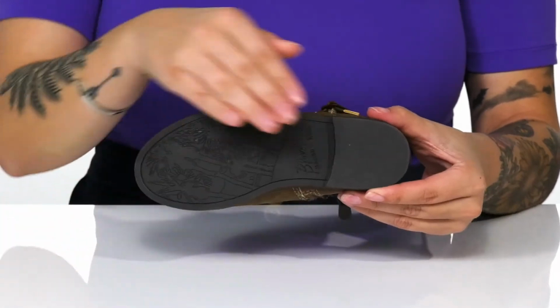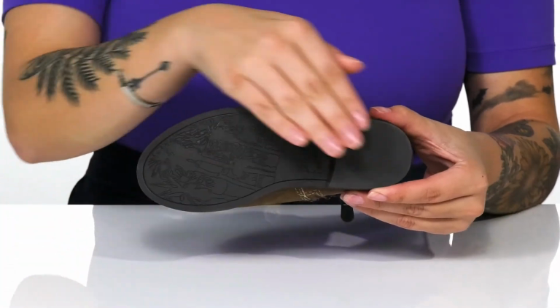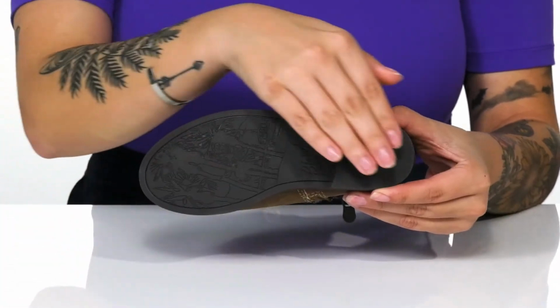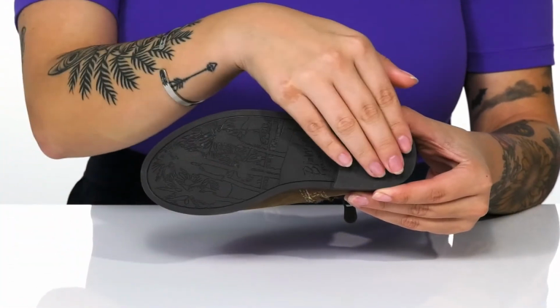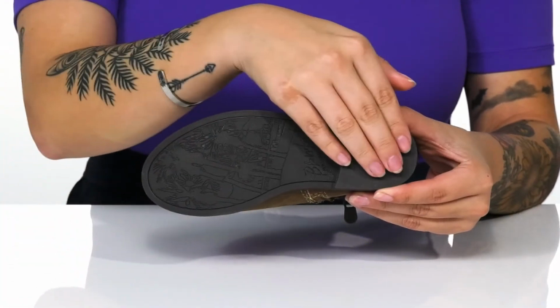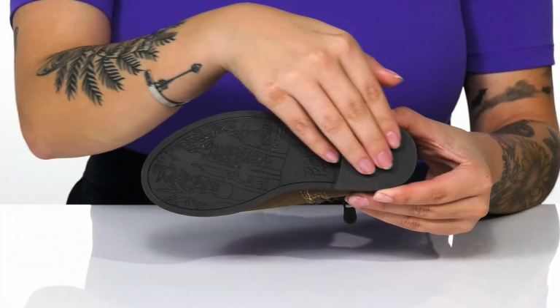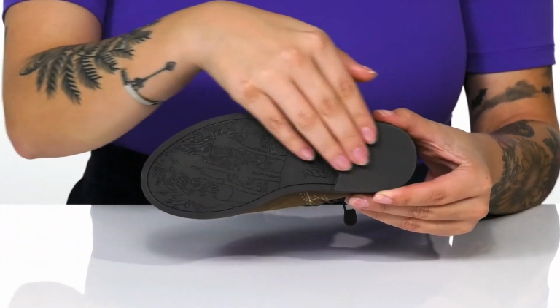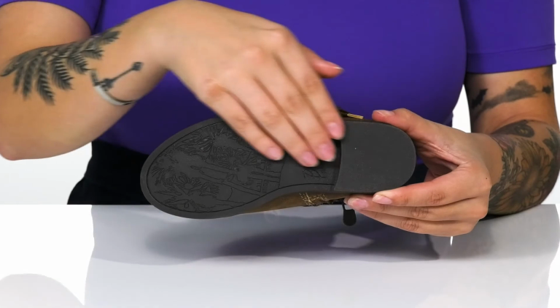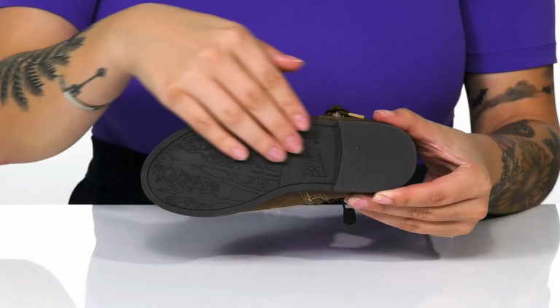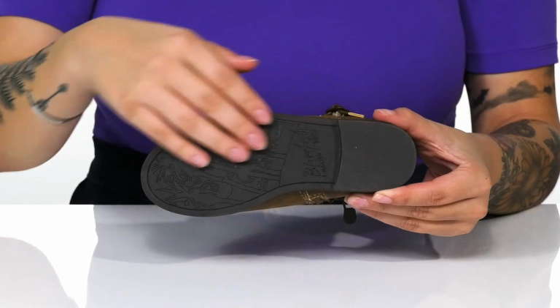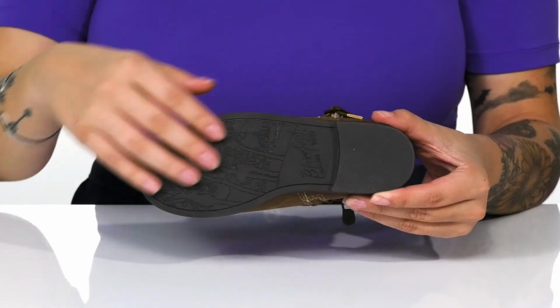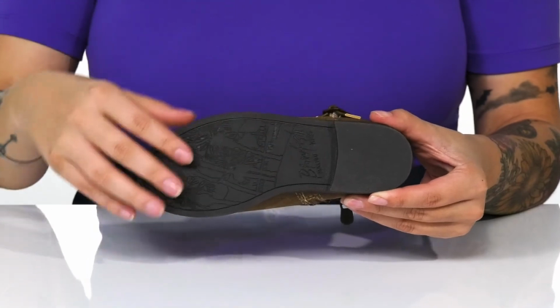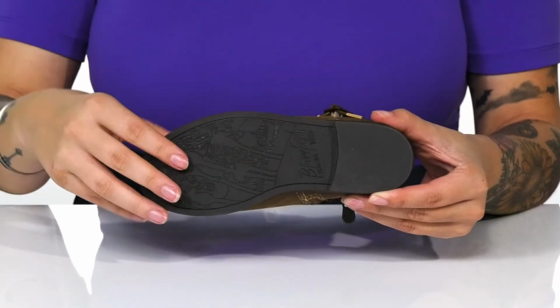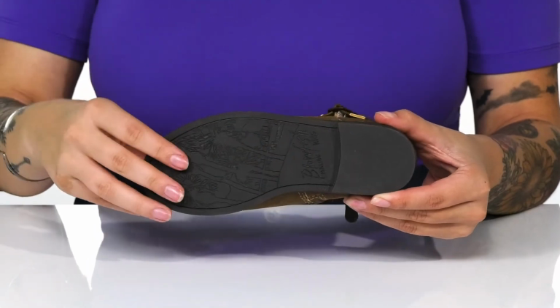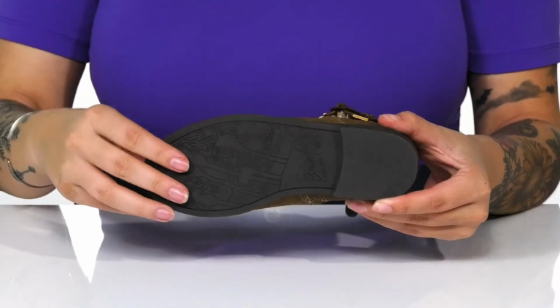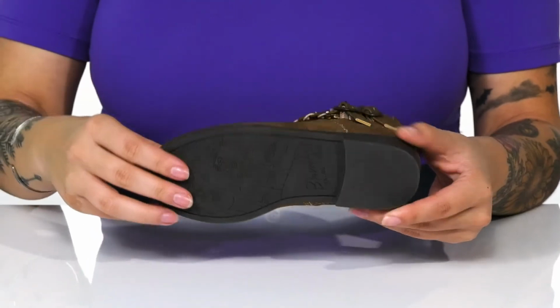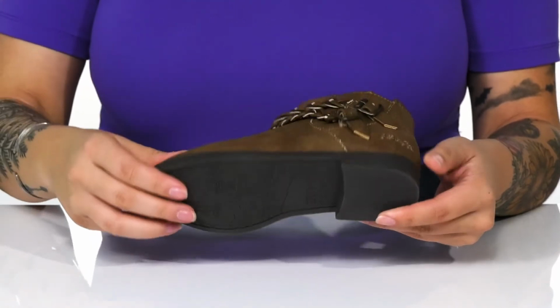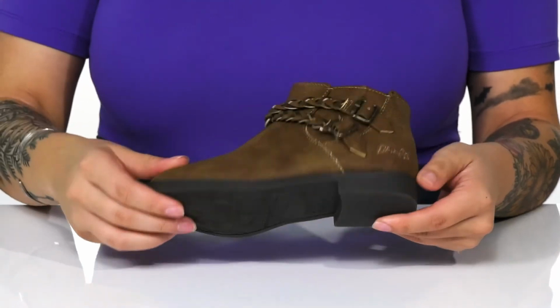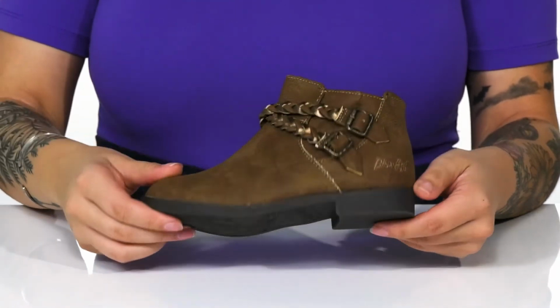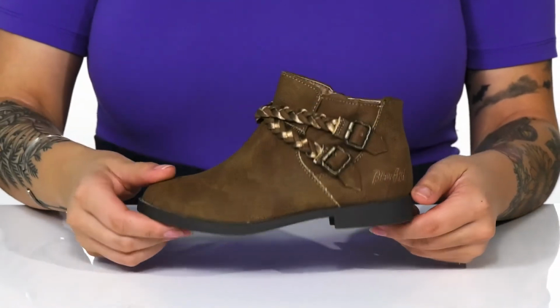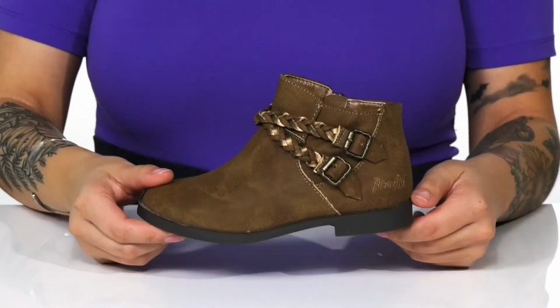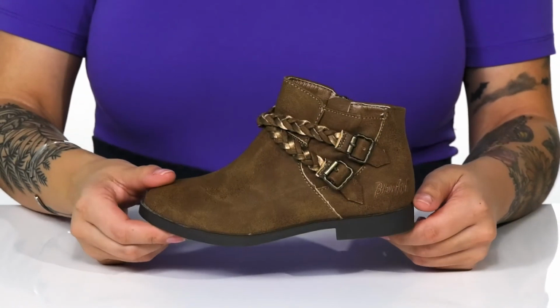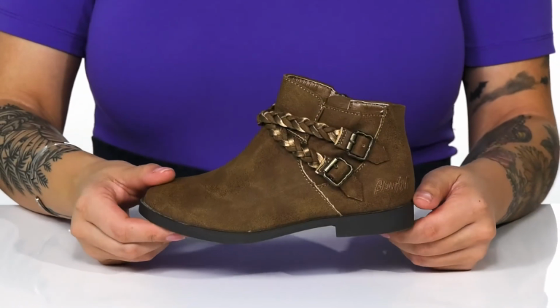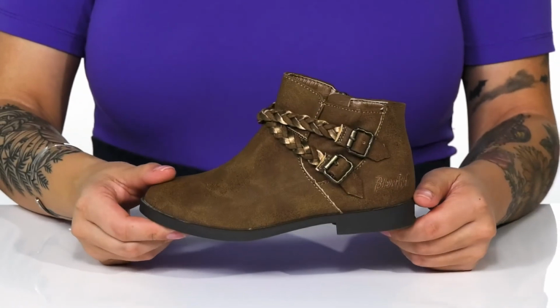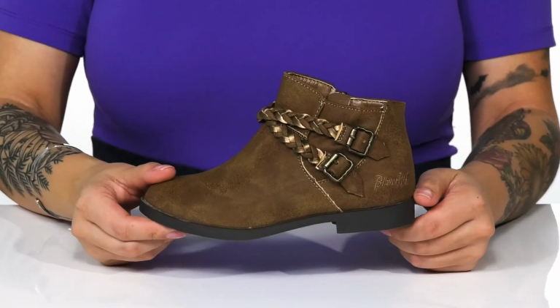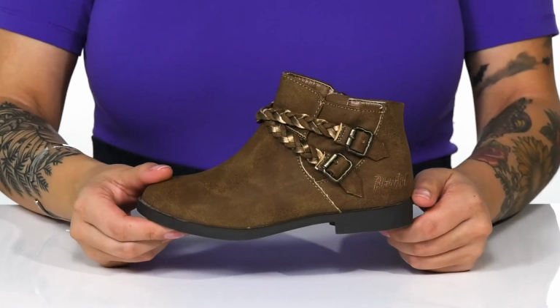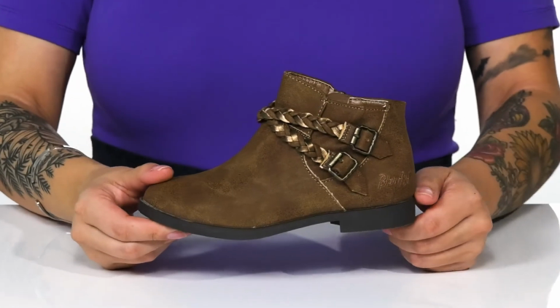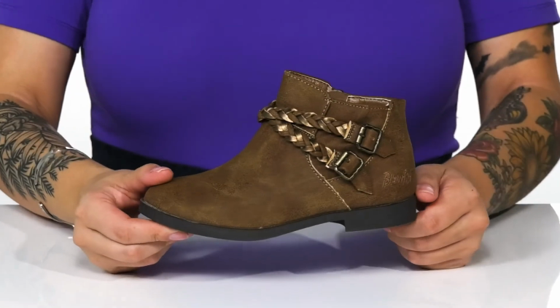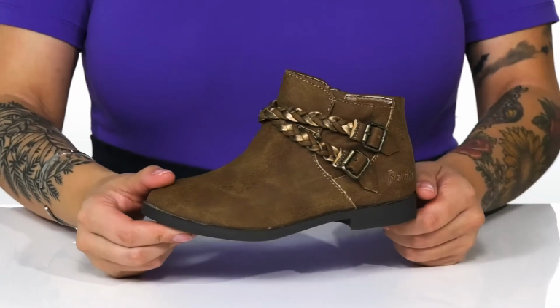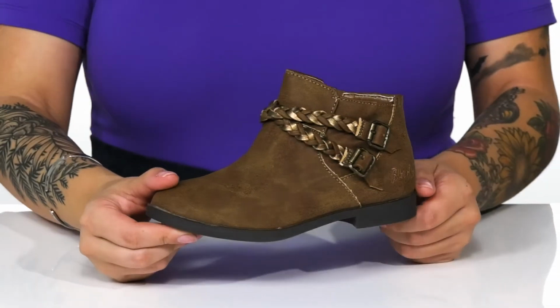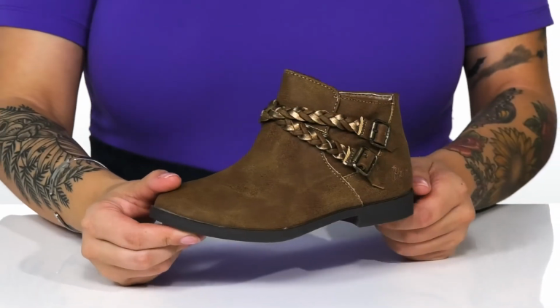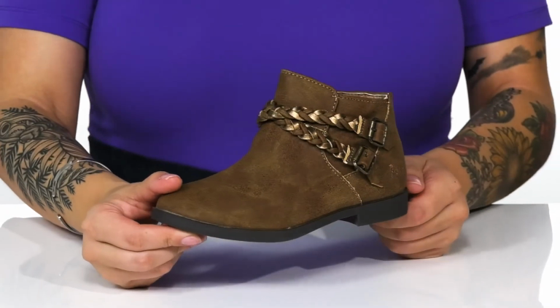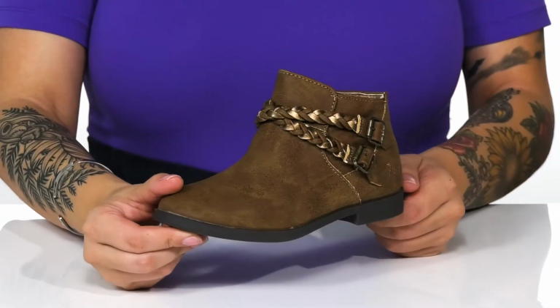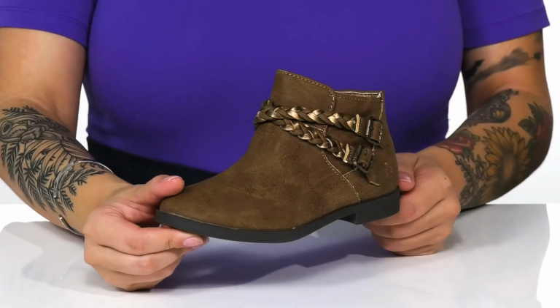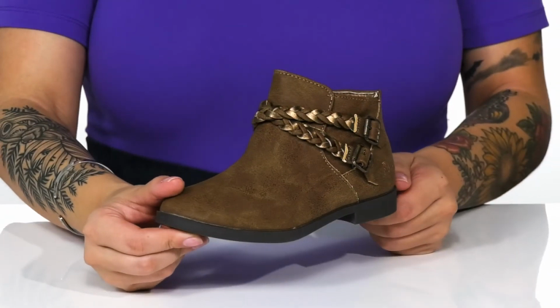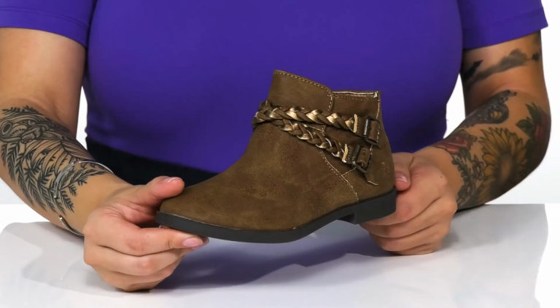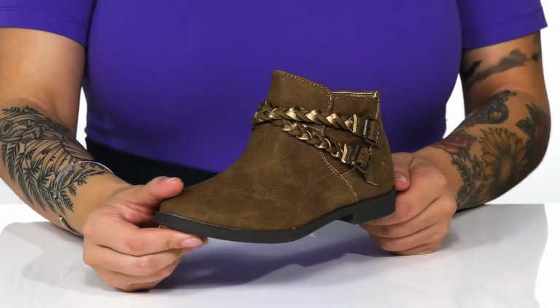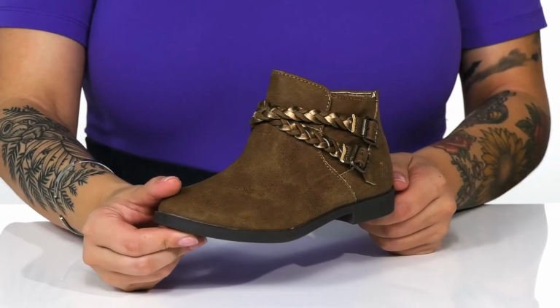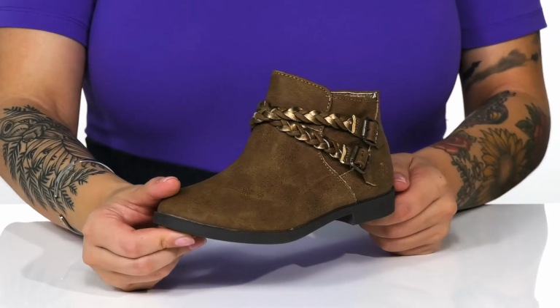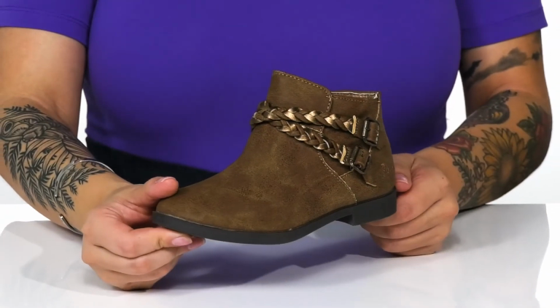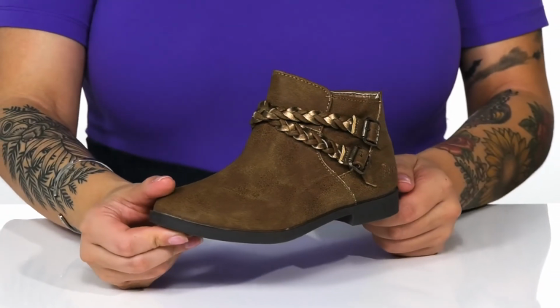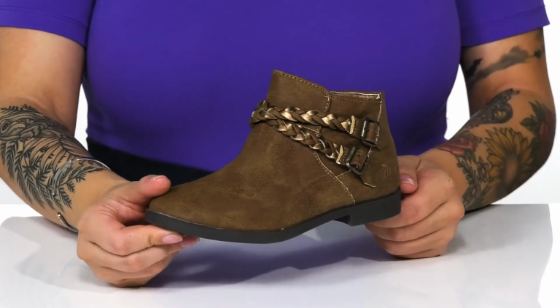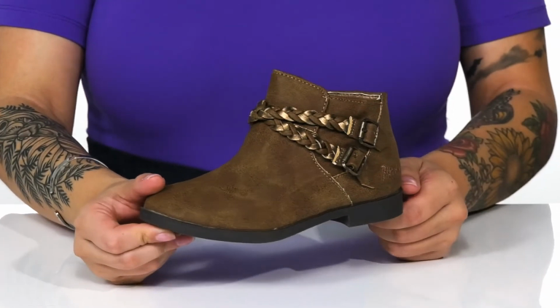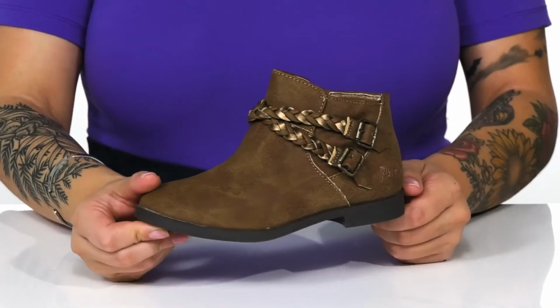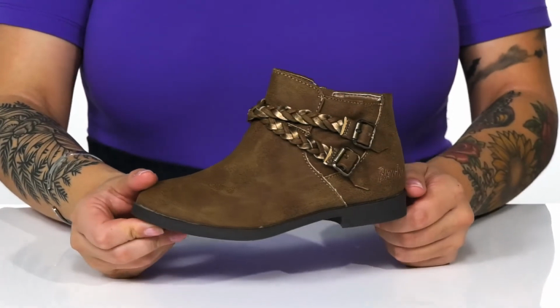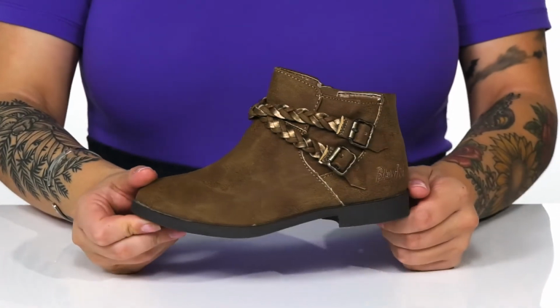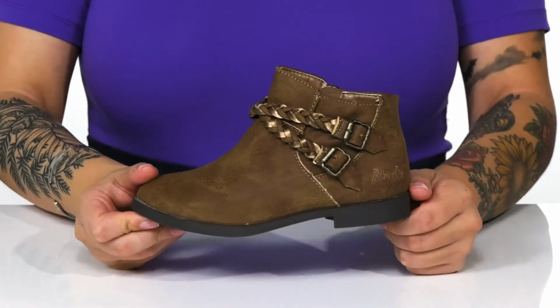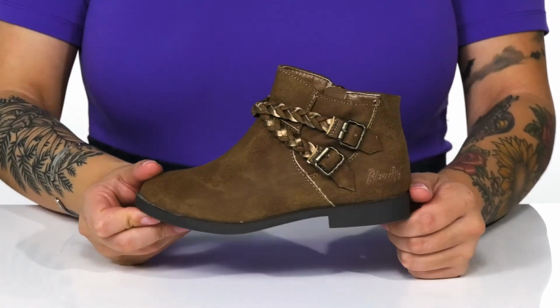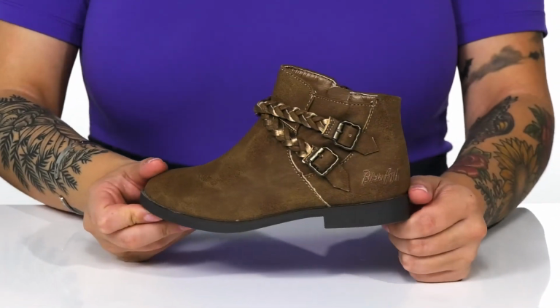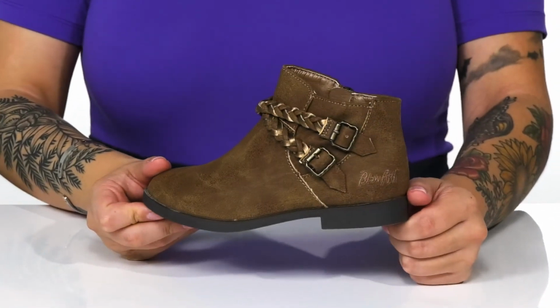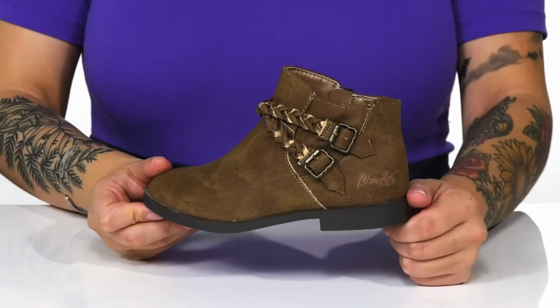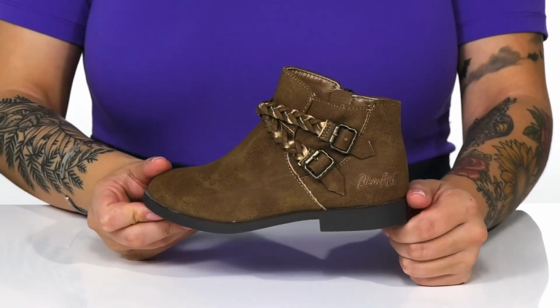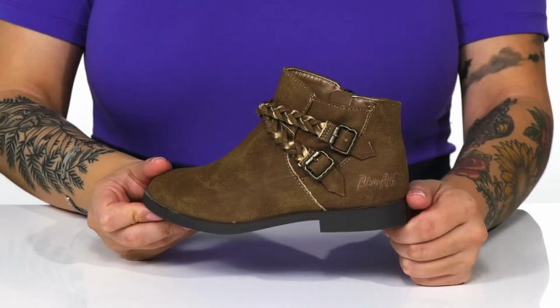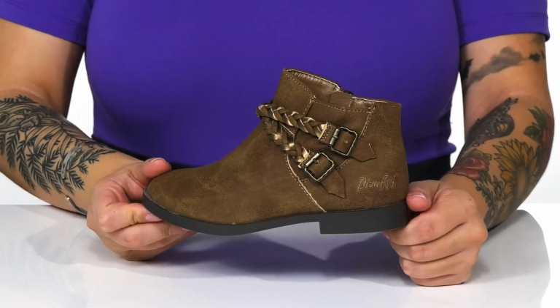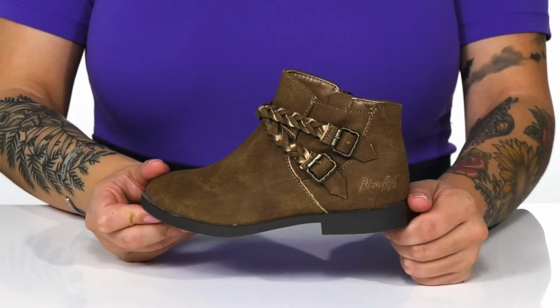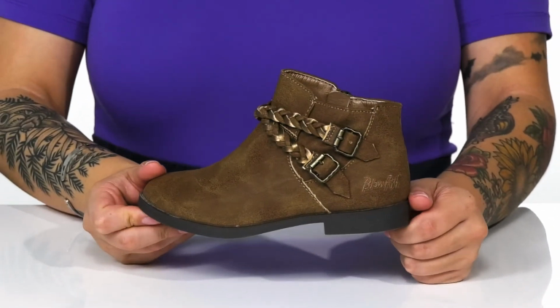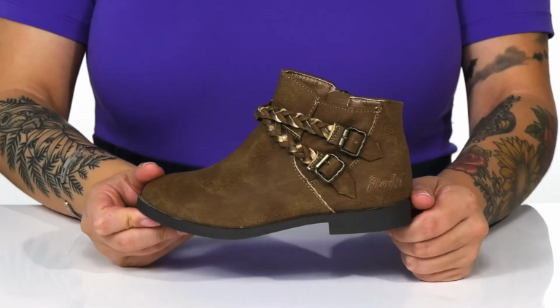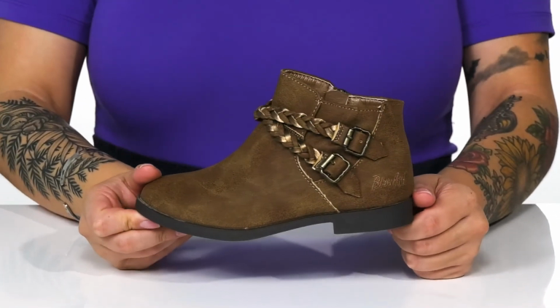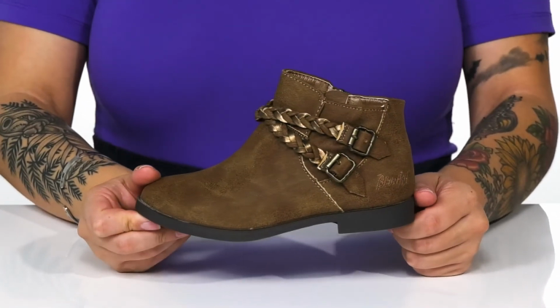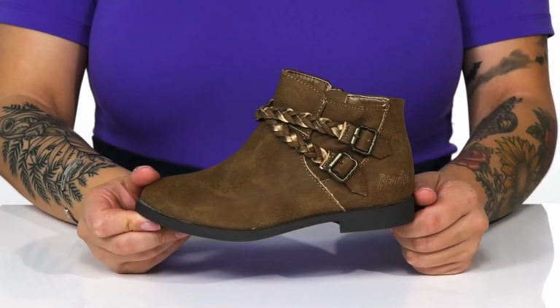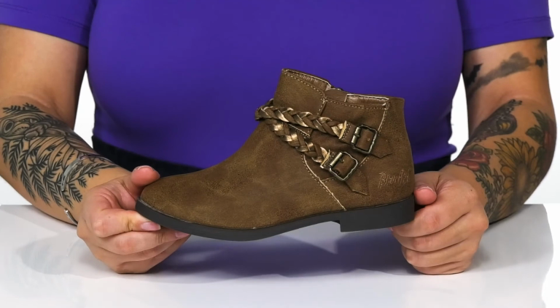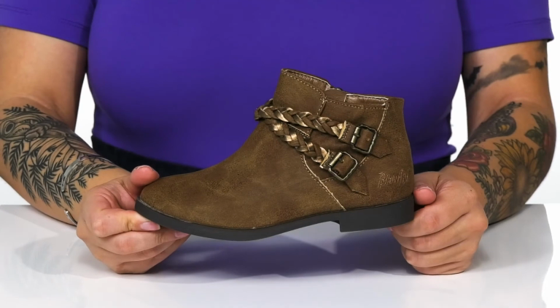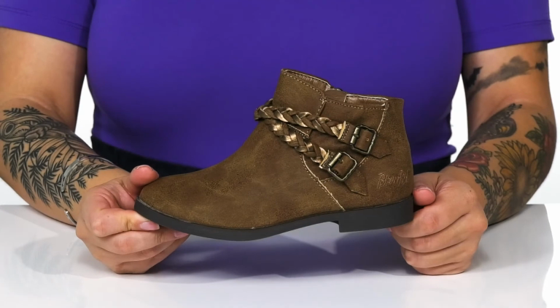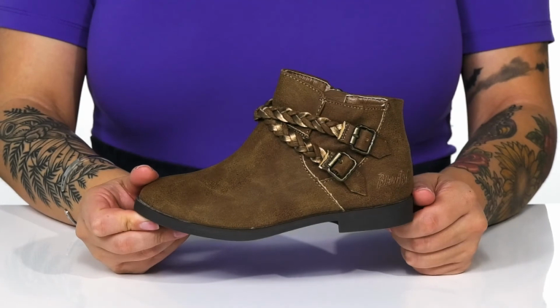Underneath is a lightly textured outsole for traction, and I think these would pair very well with skinny jeans and a cardigan.